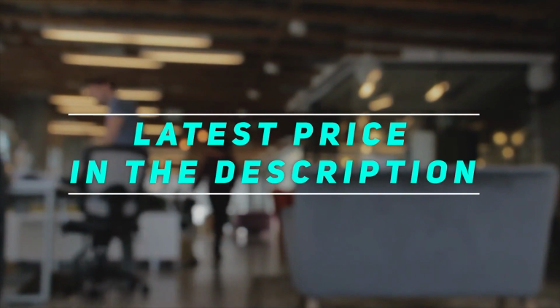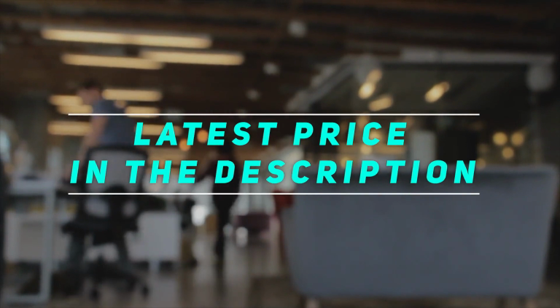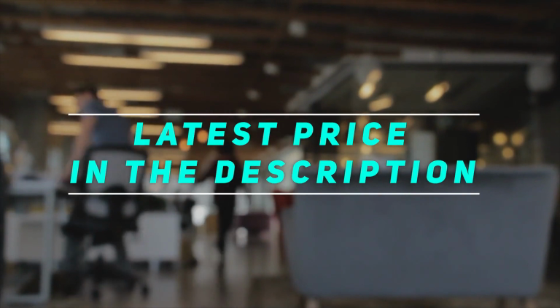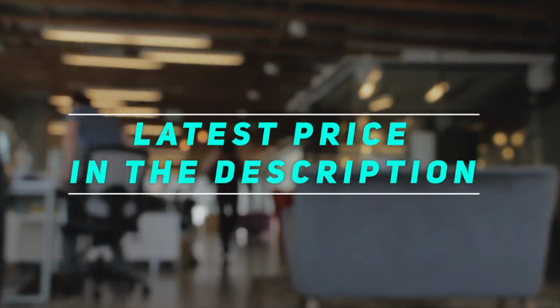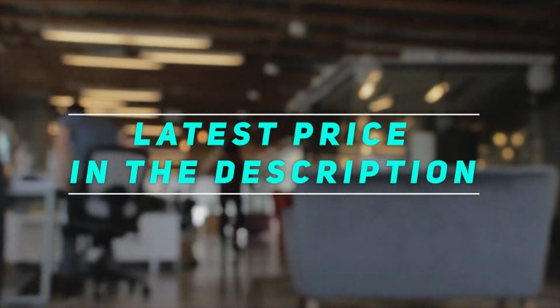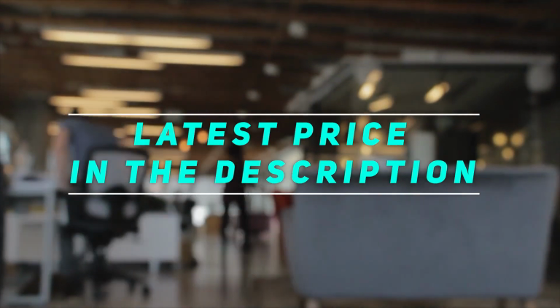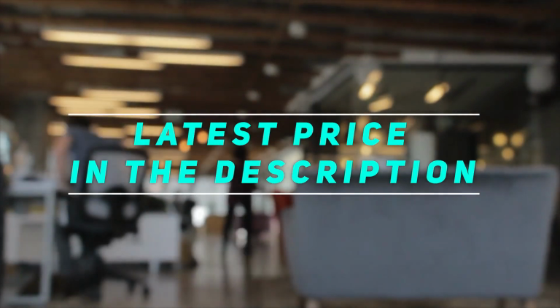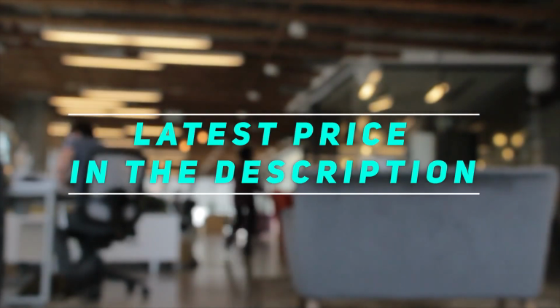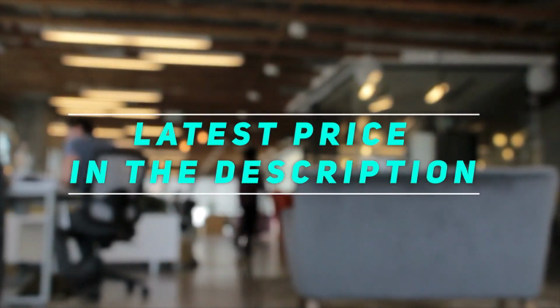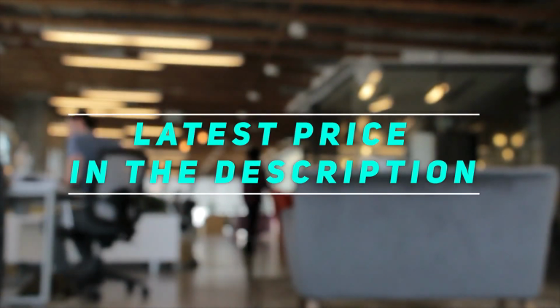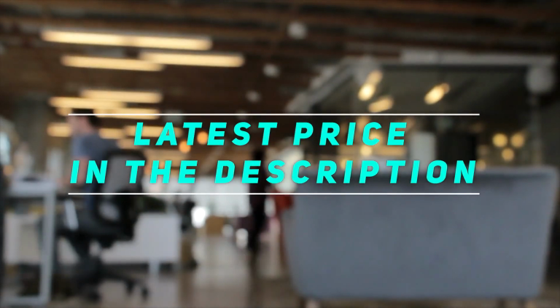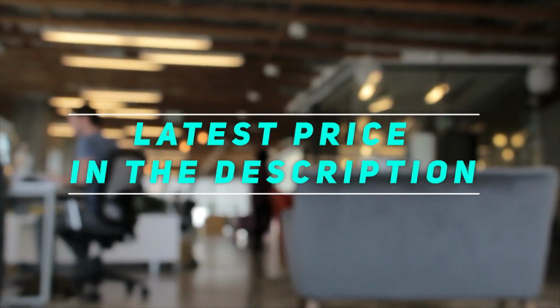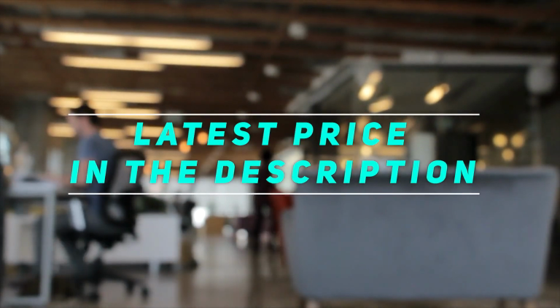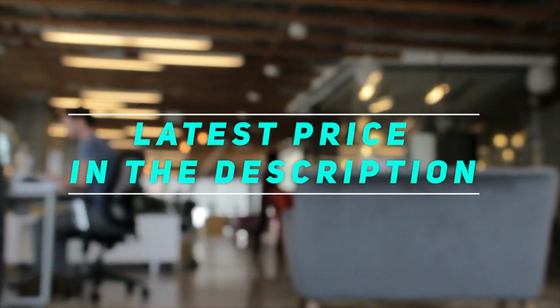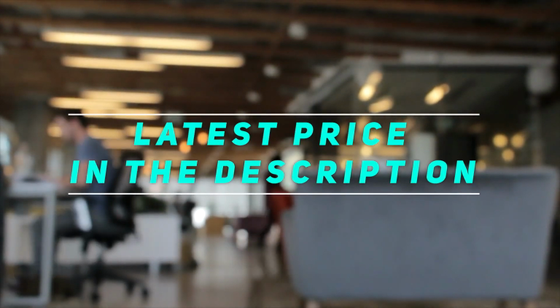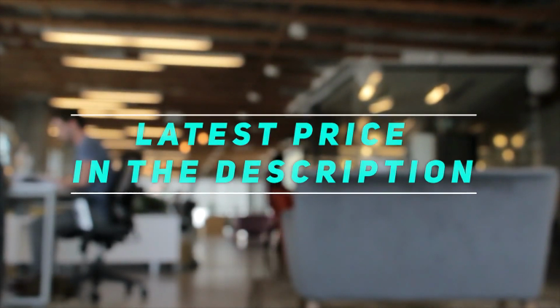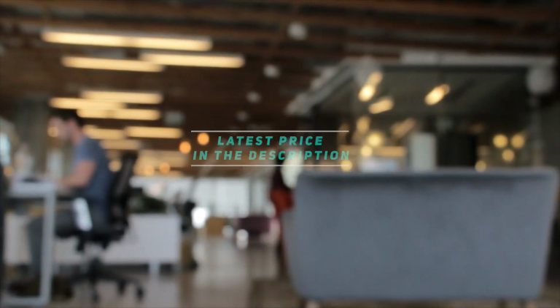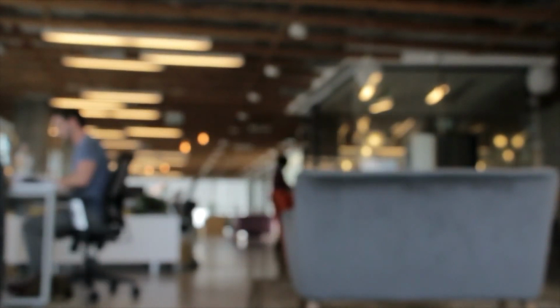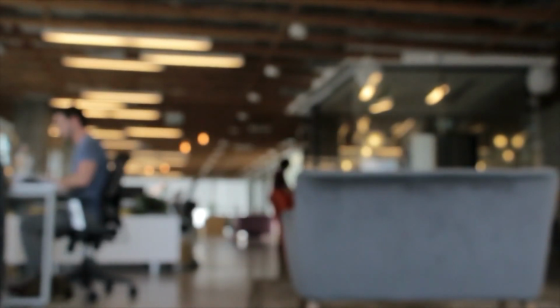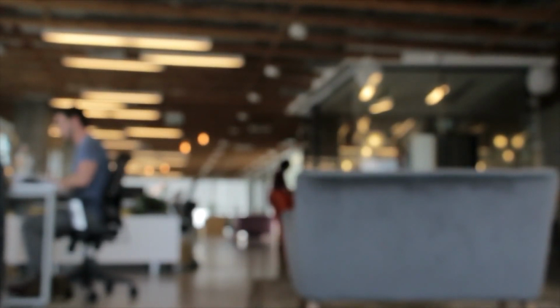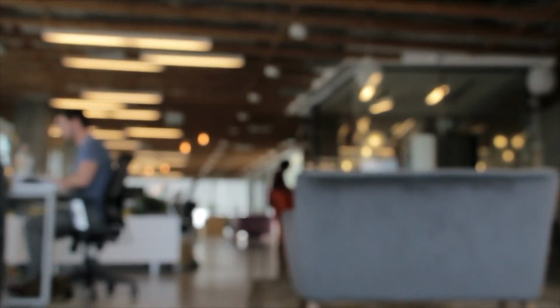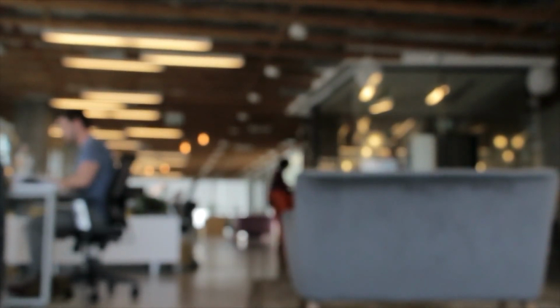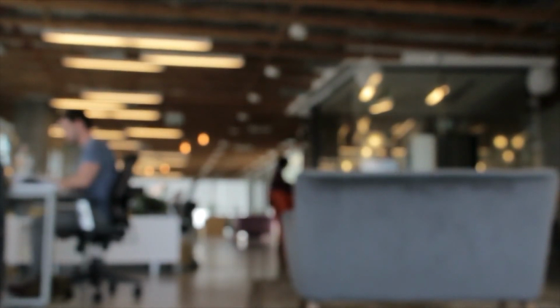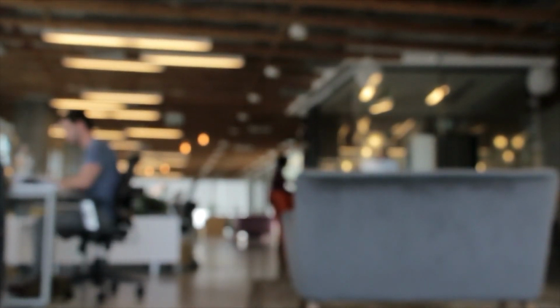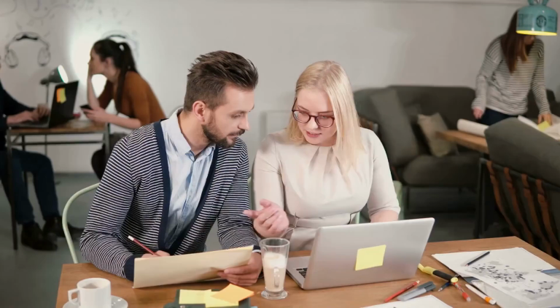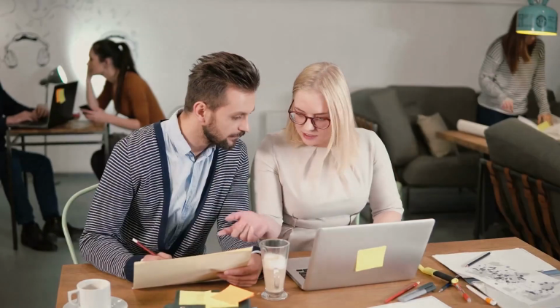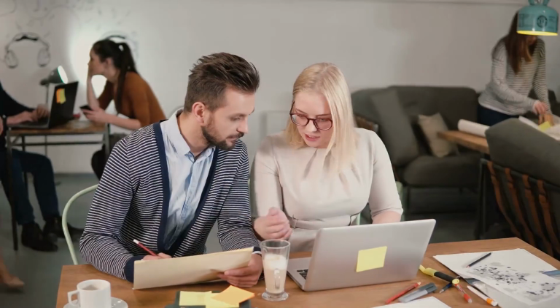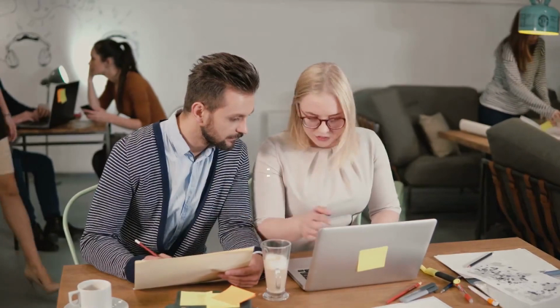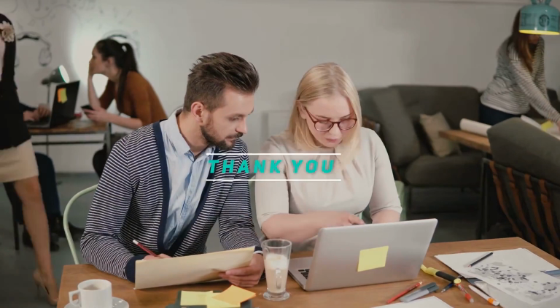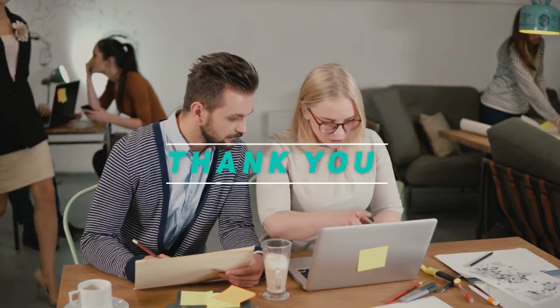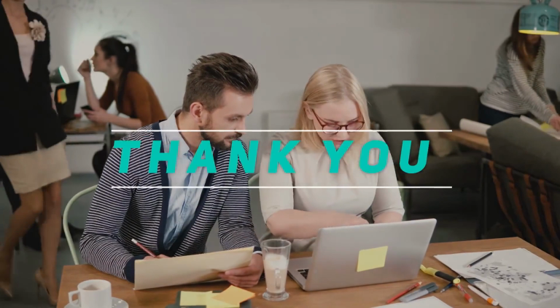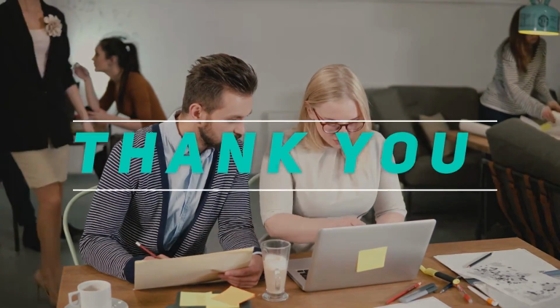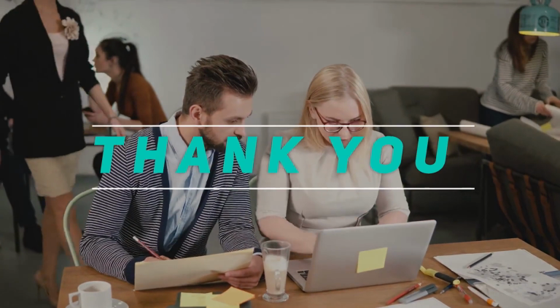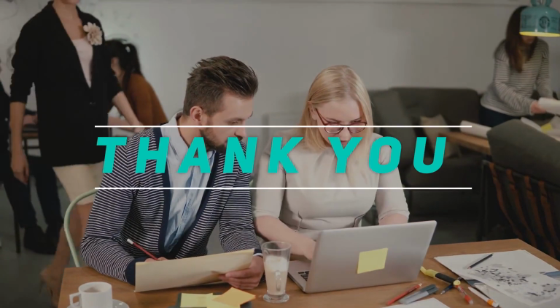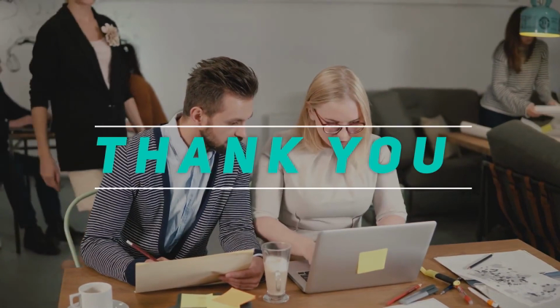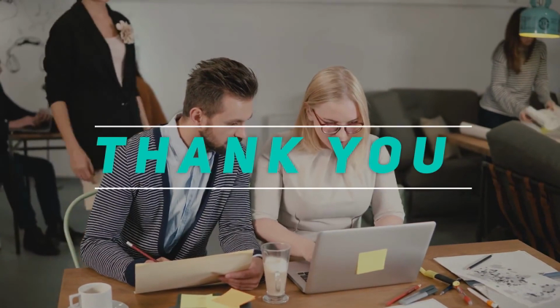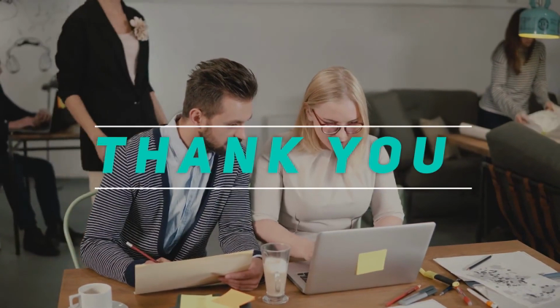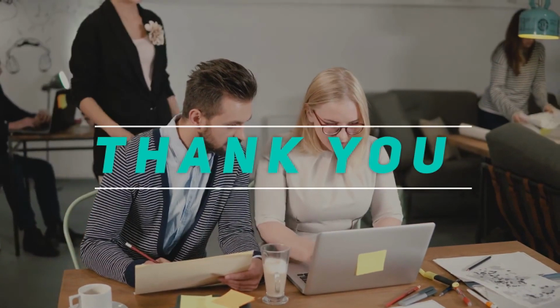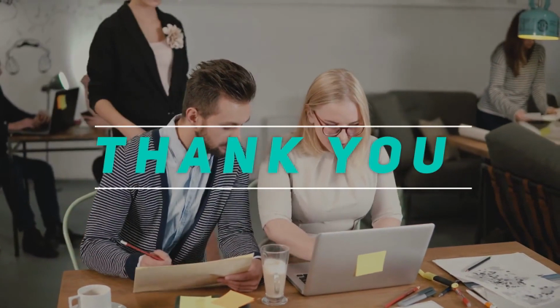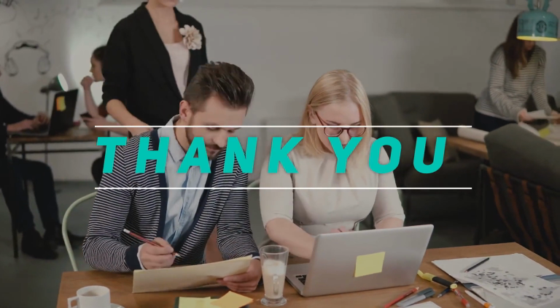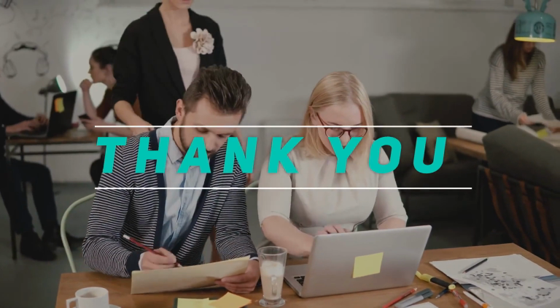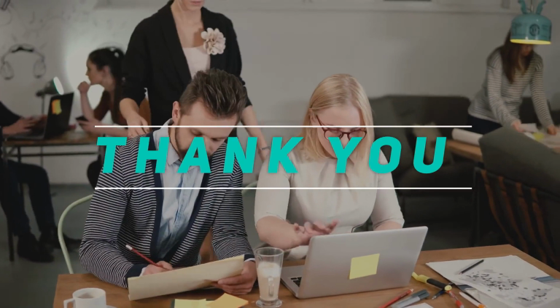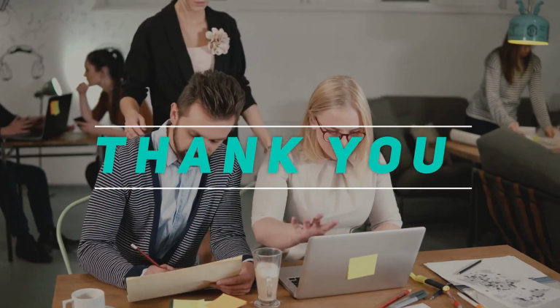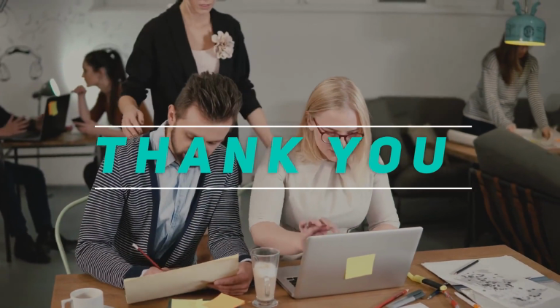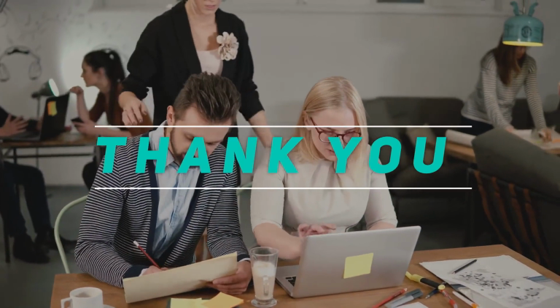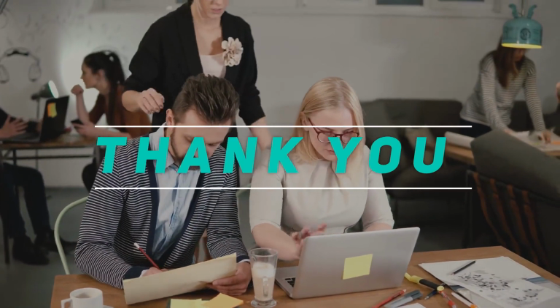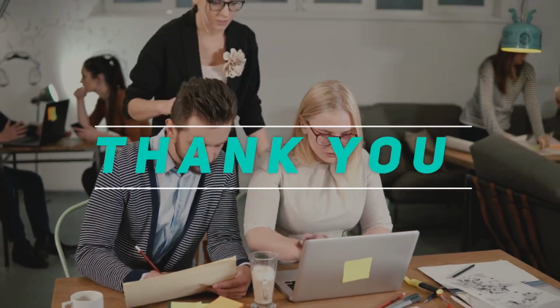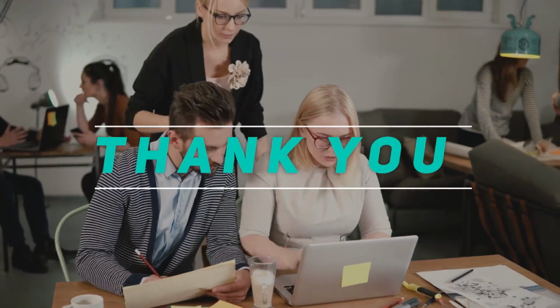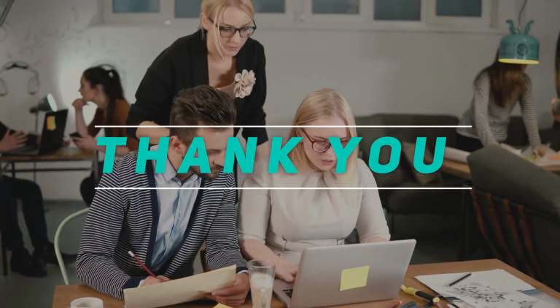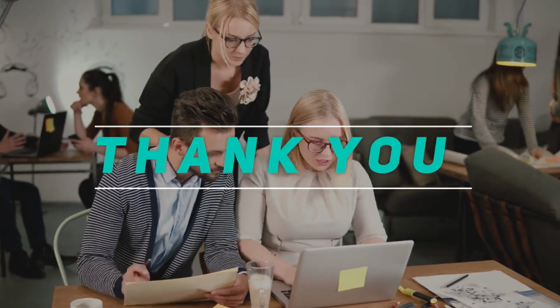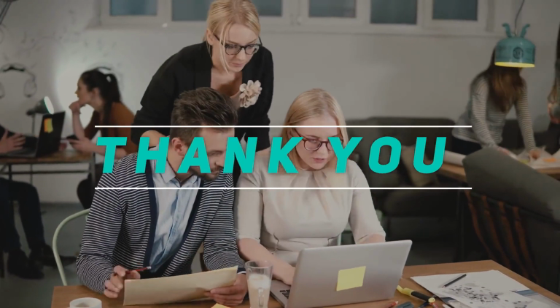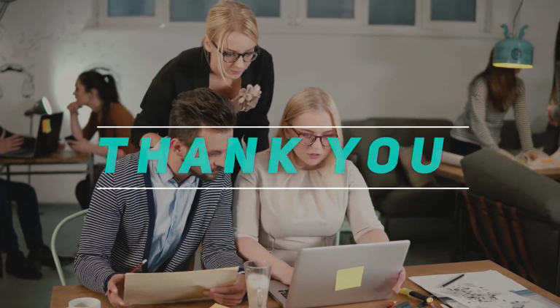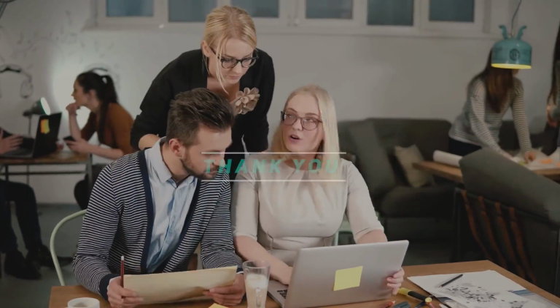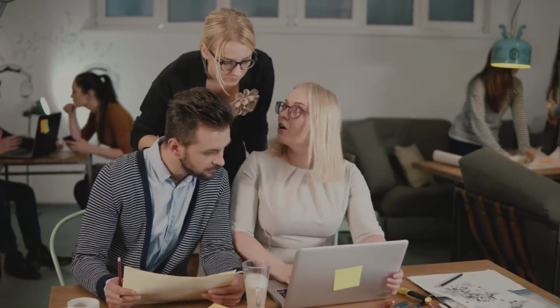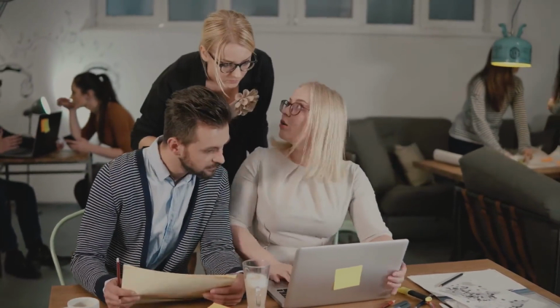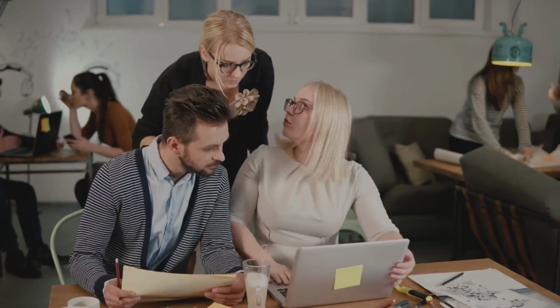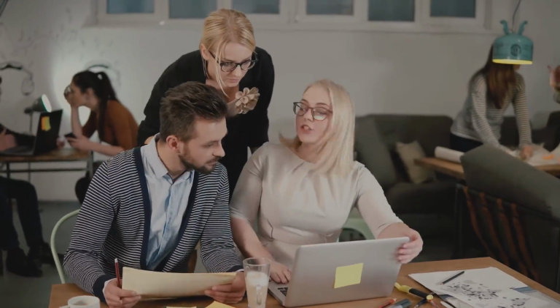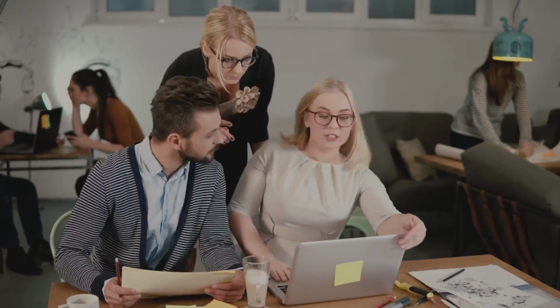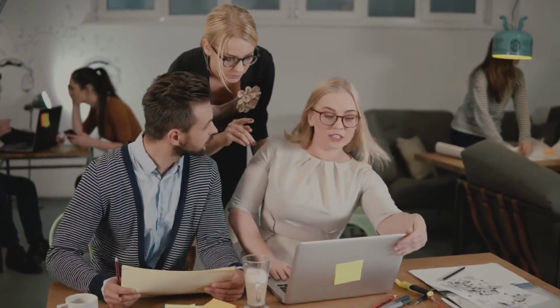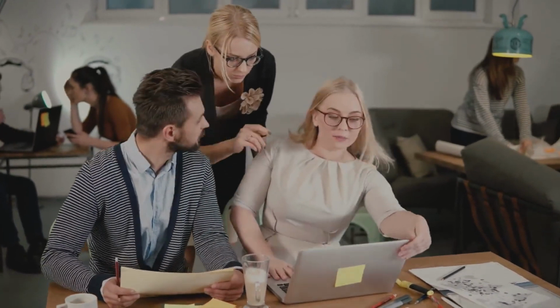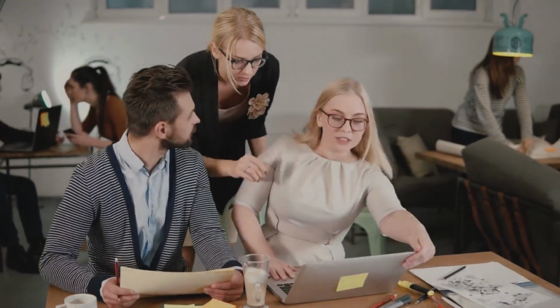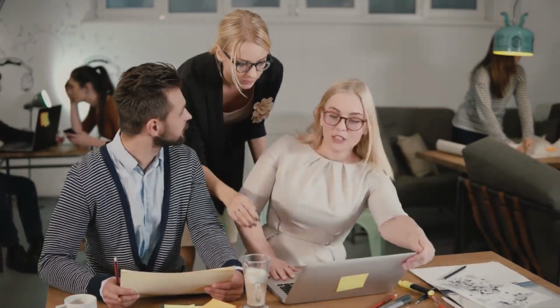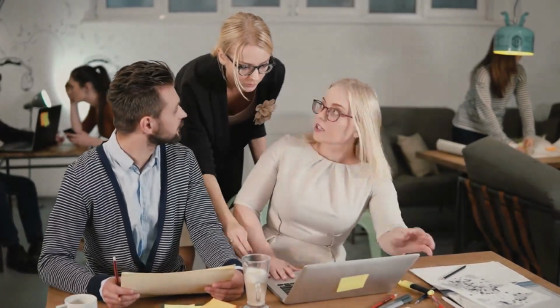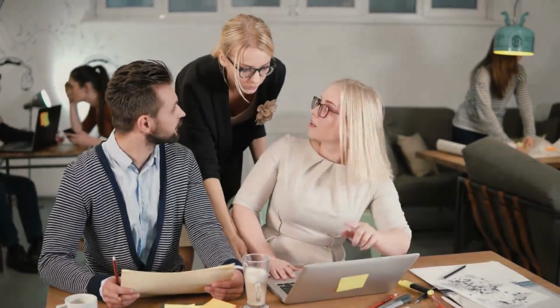Check out the video description for the latest prices and more information. Thank you for watching this video — please subscribe and stay tuned.